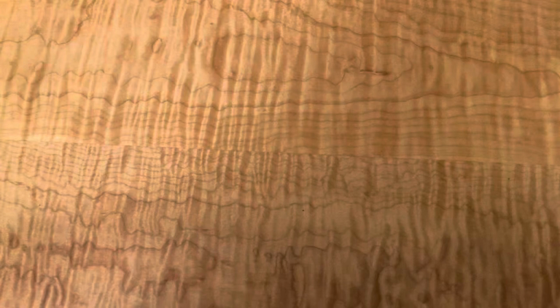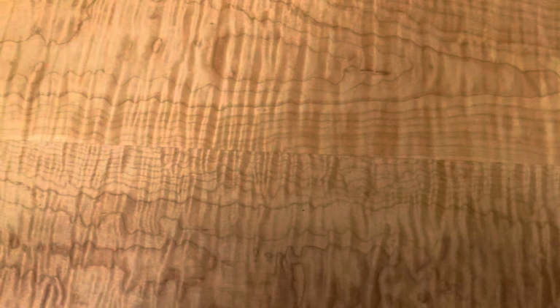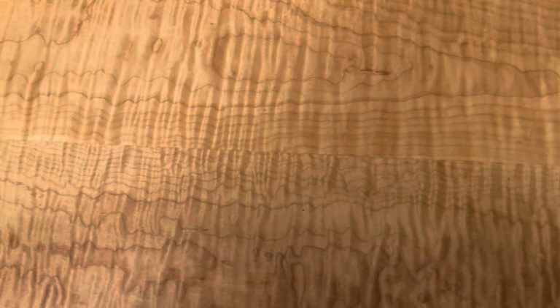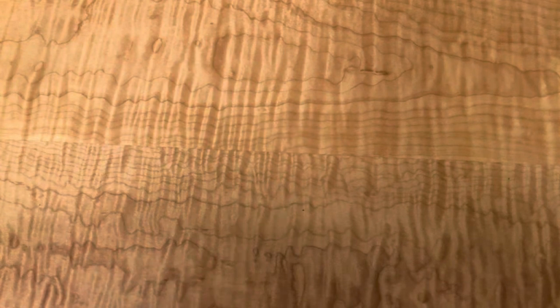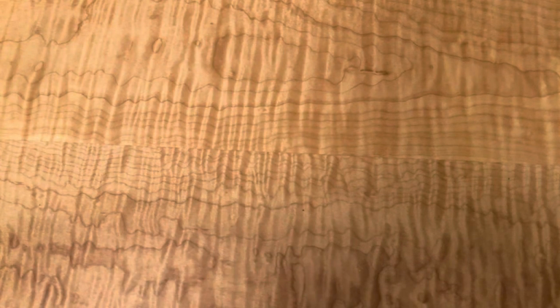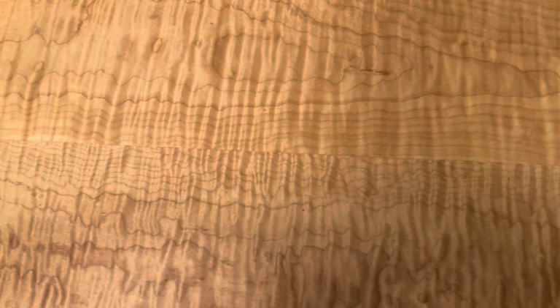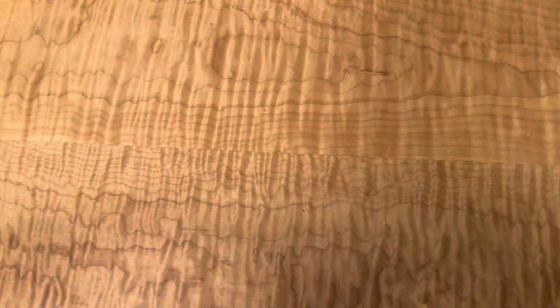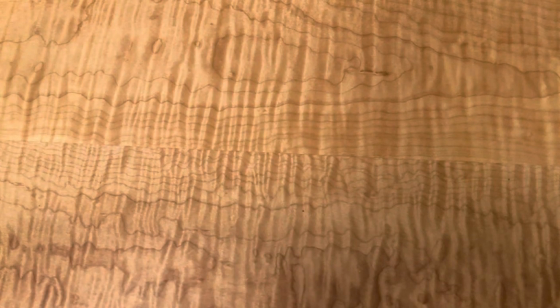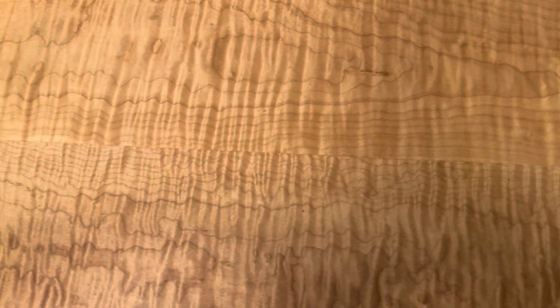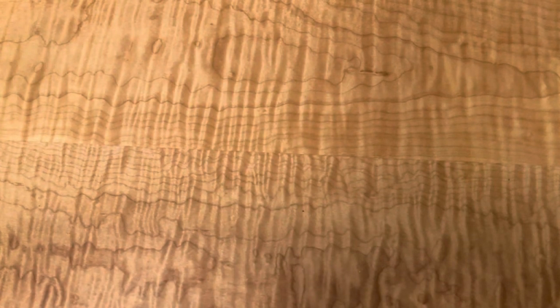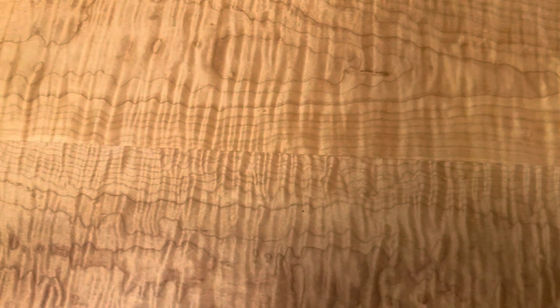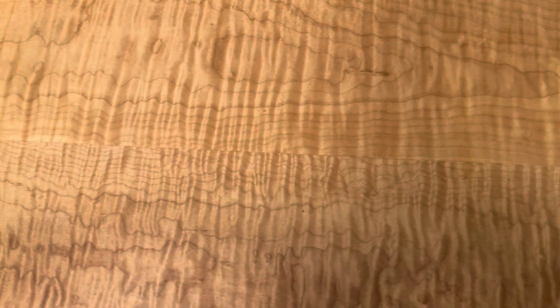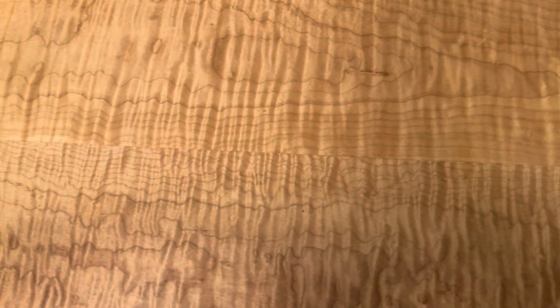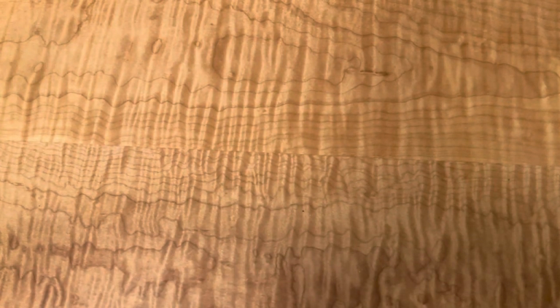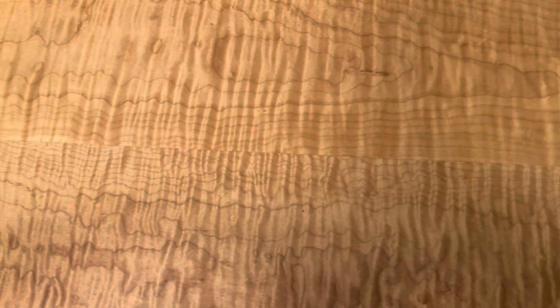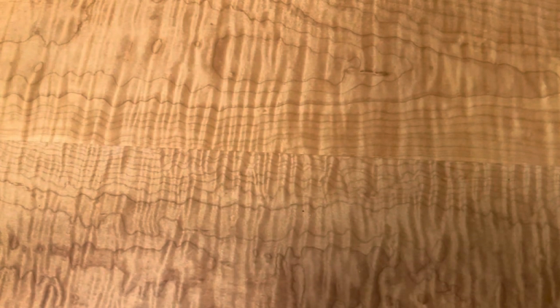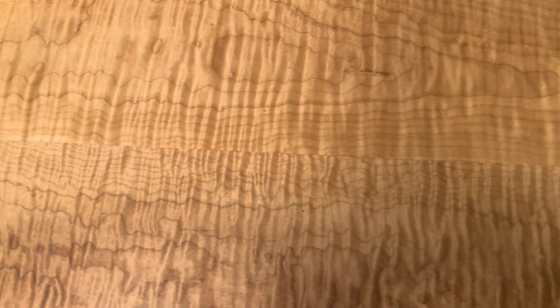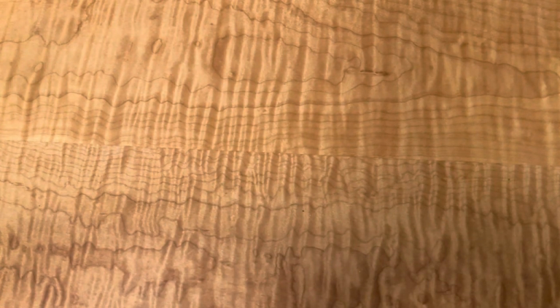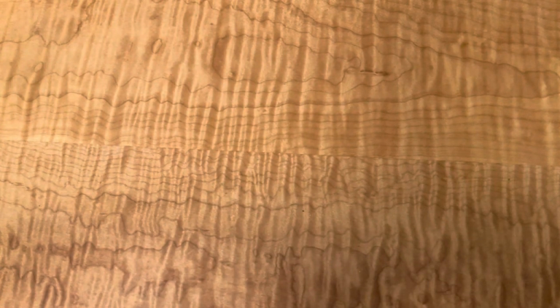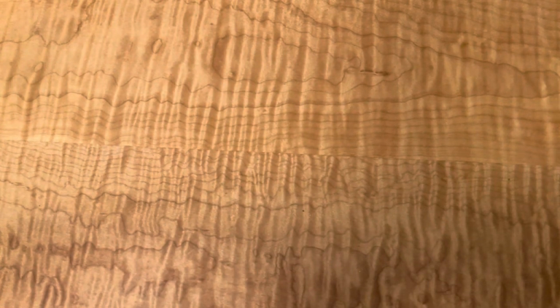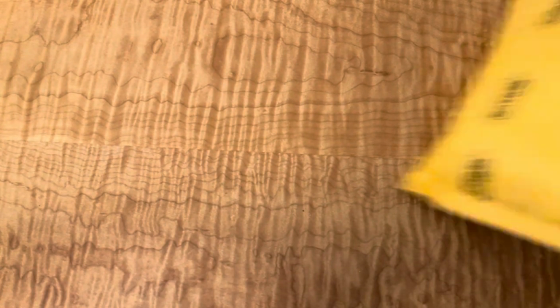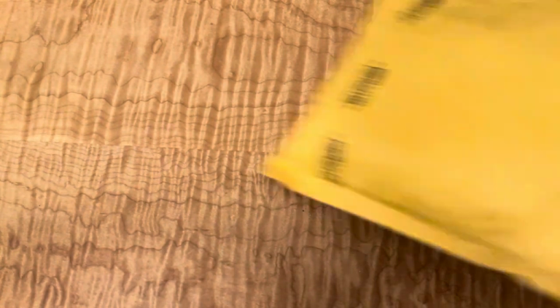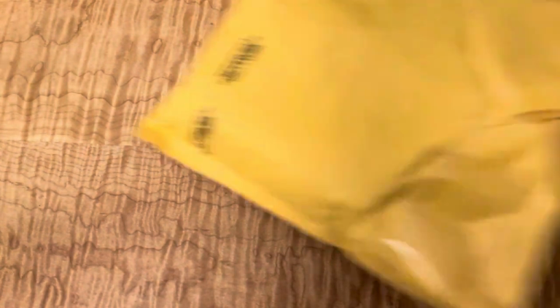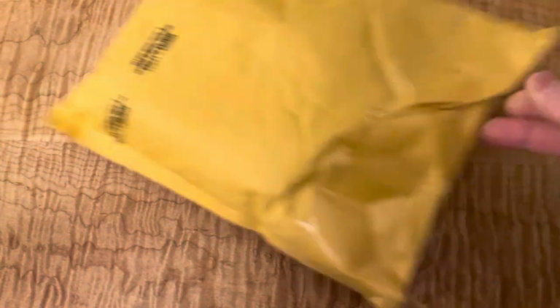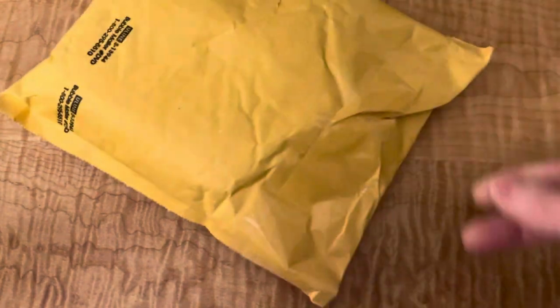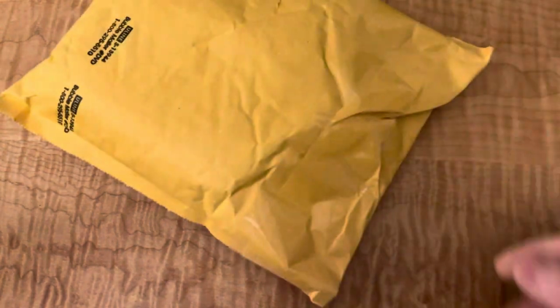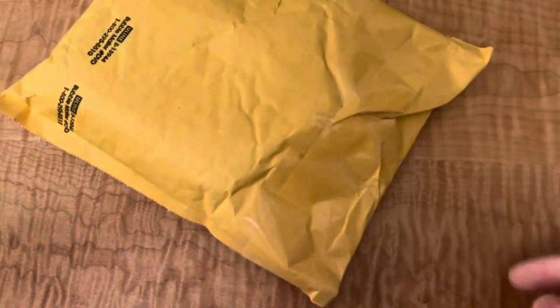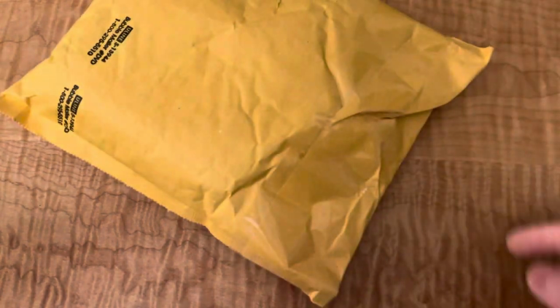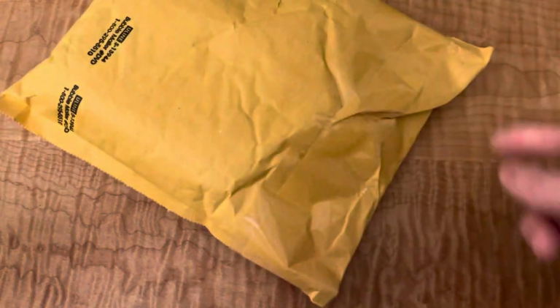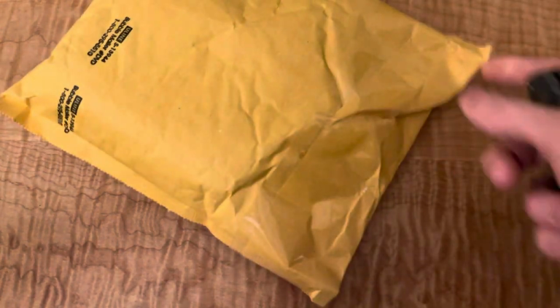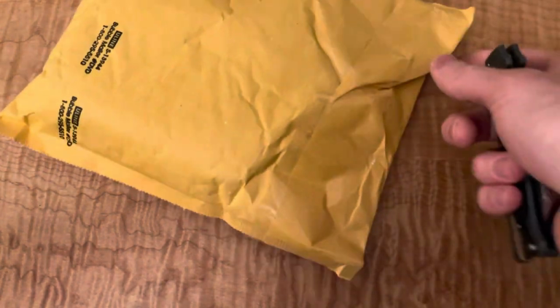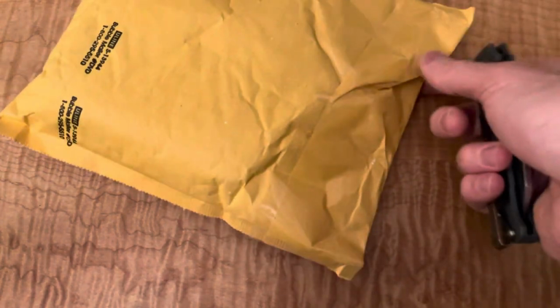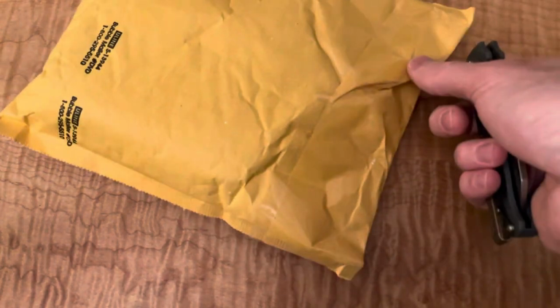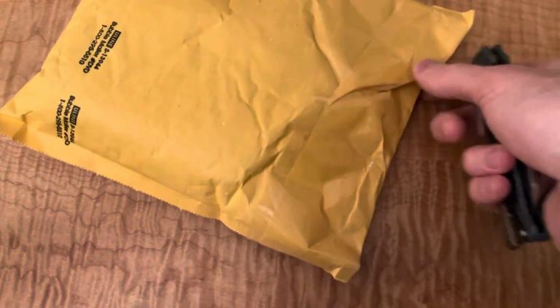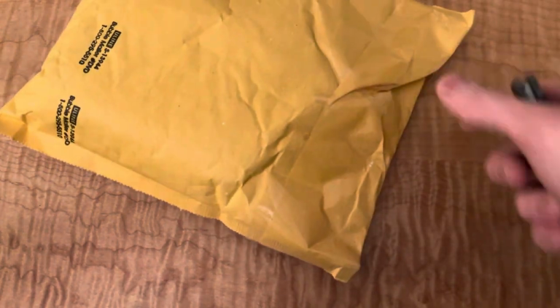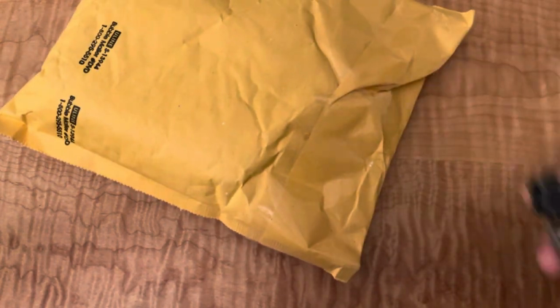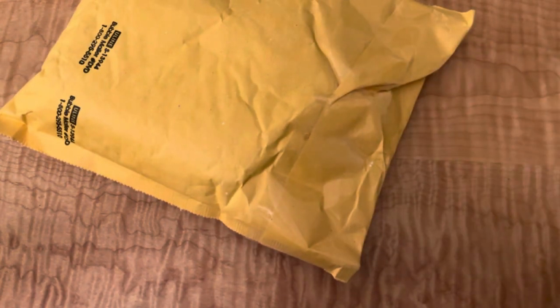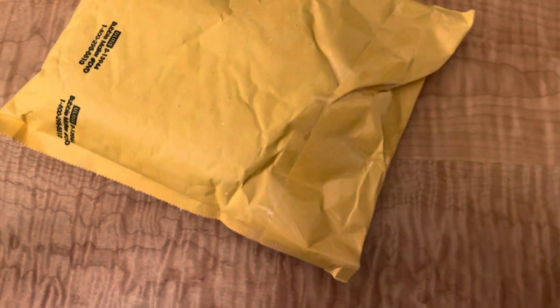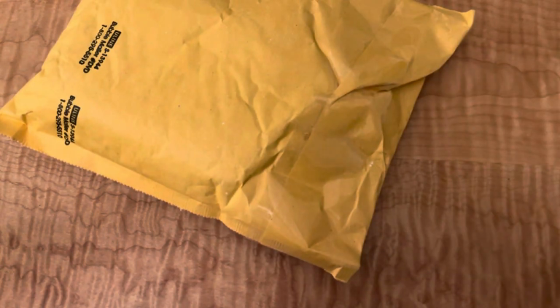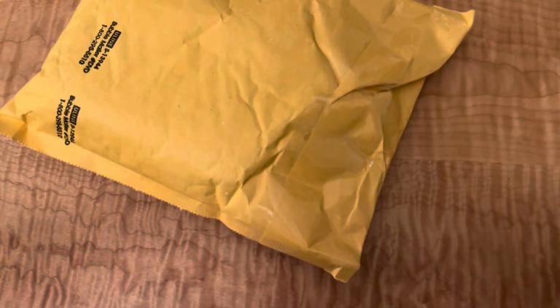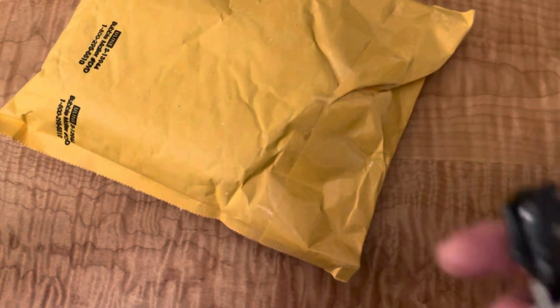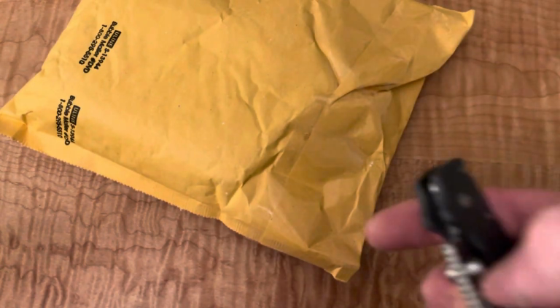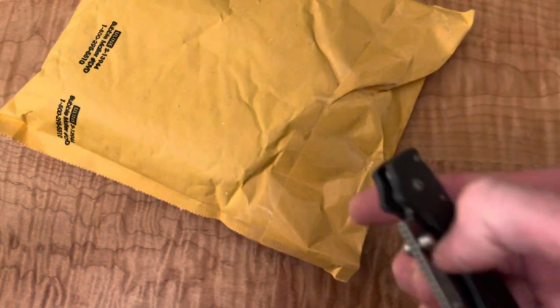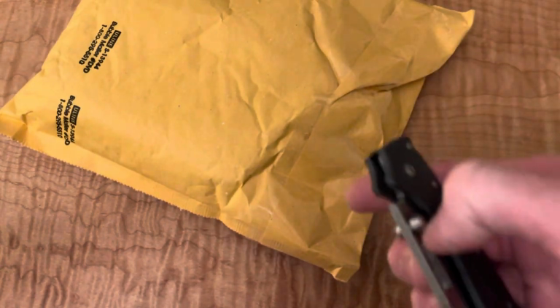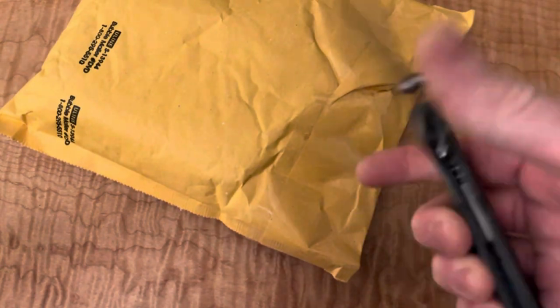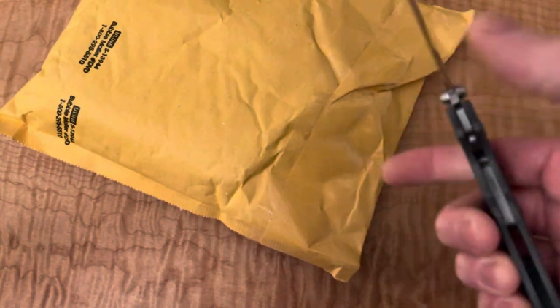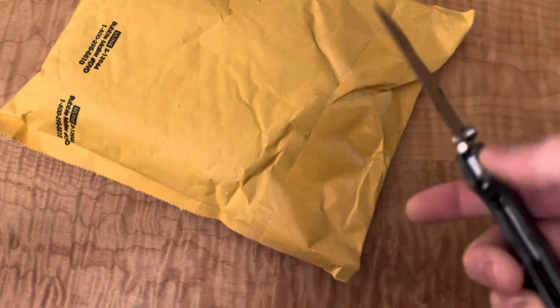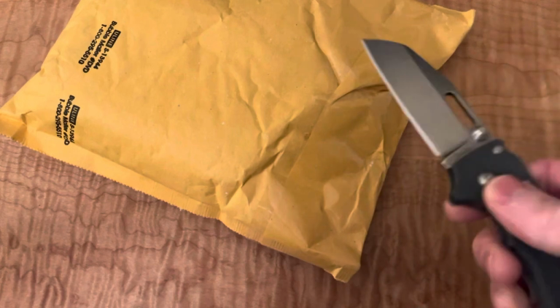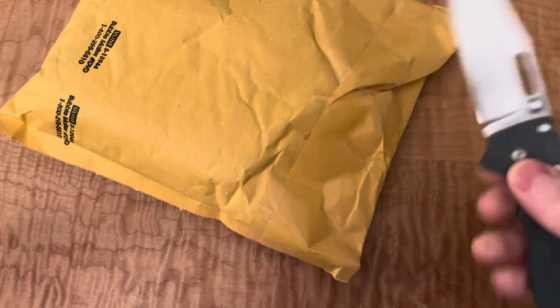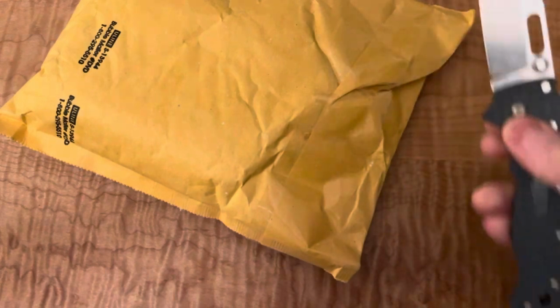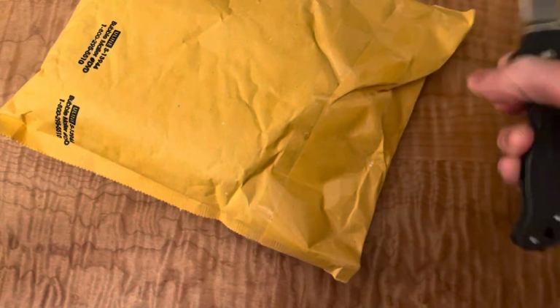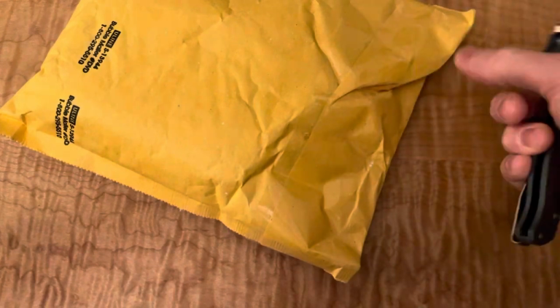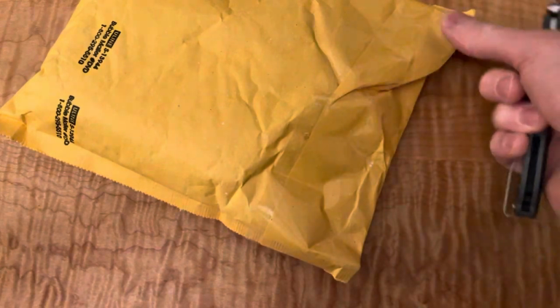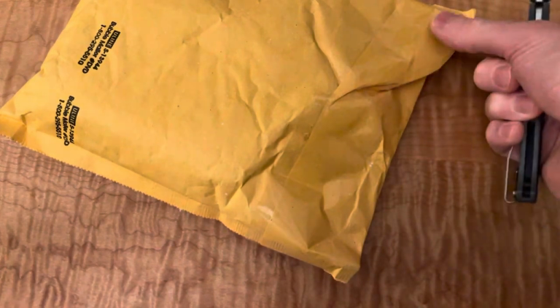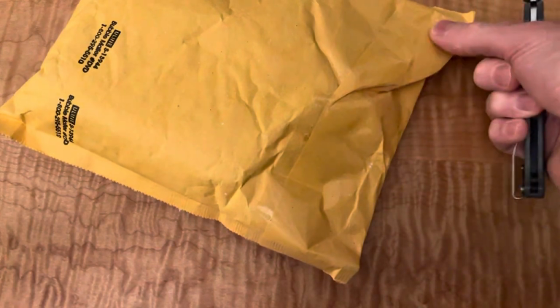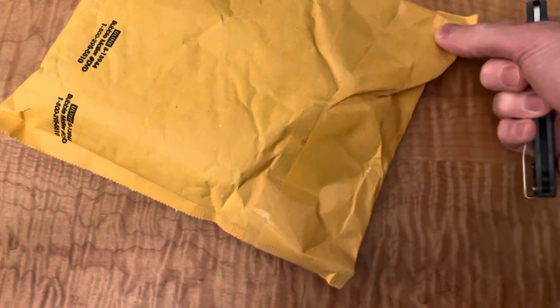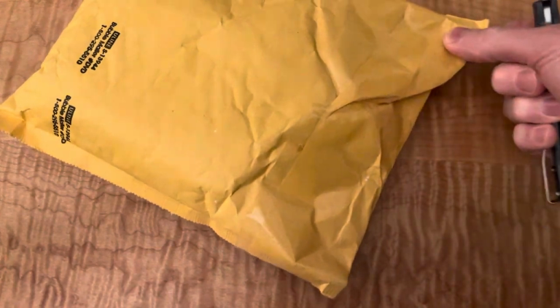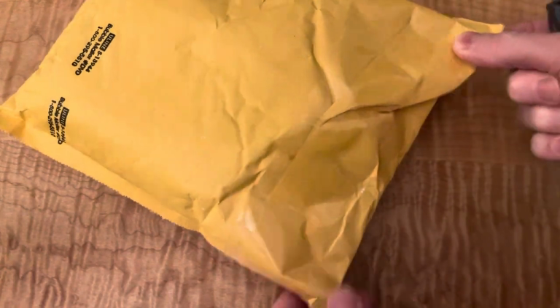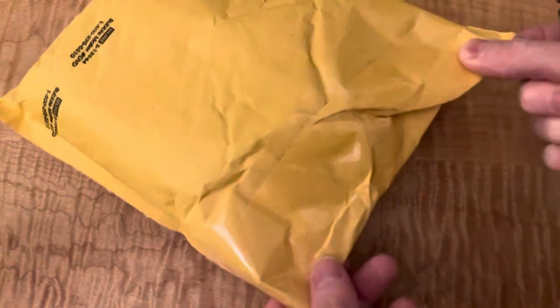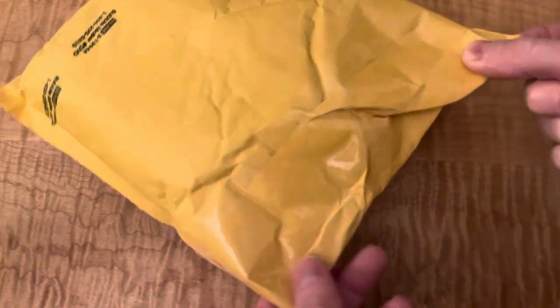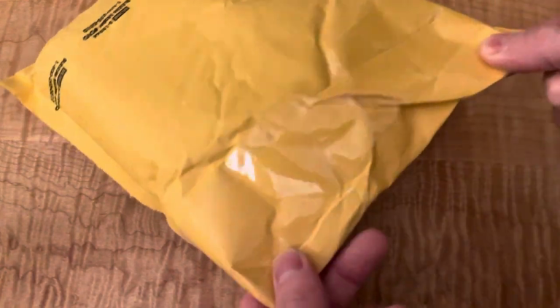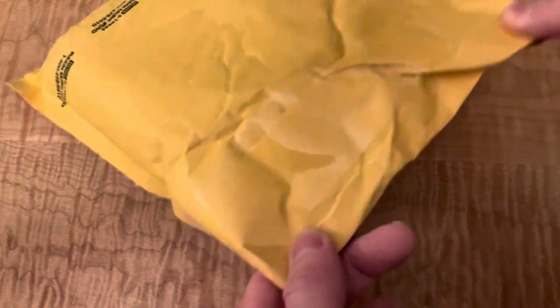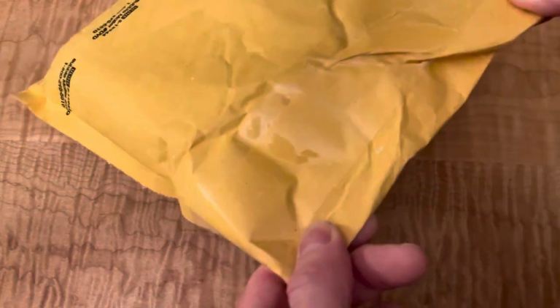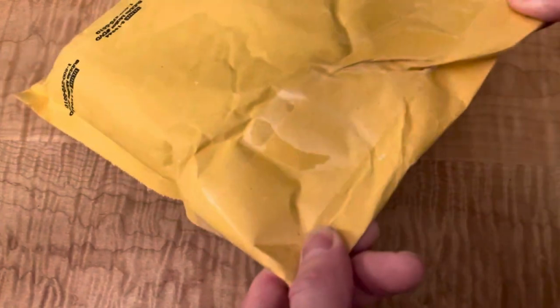All right, got another new knife here. Today should be a pretty quick one. This just came from Blade Ops — they were running a sale on it.